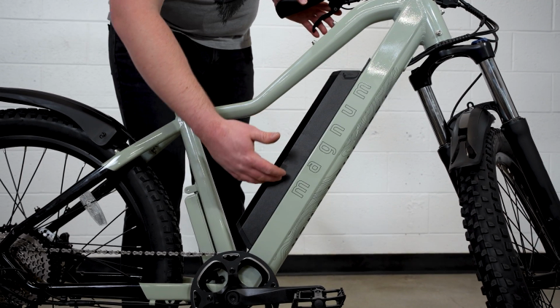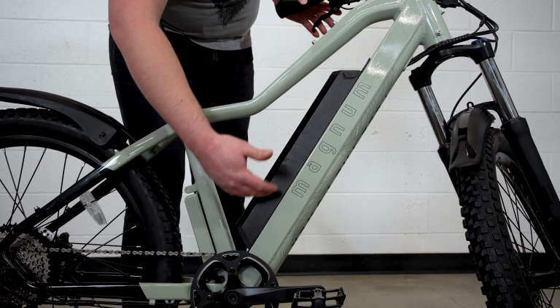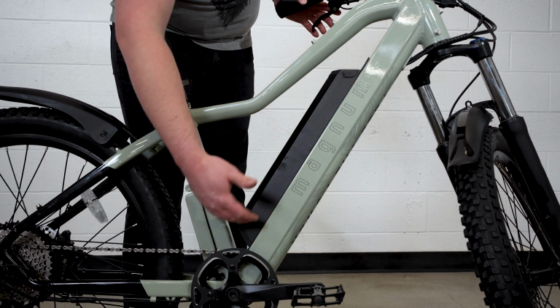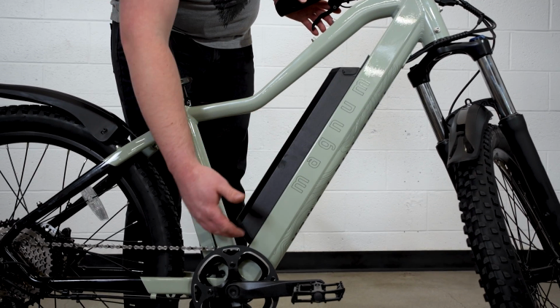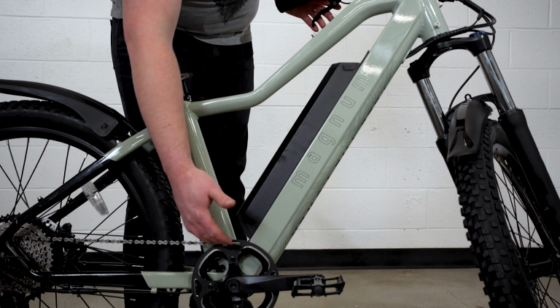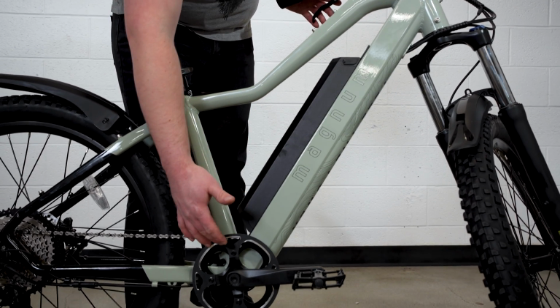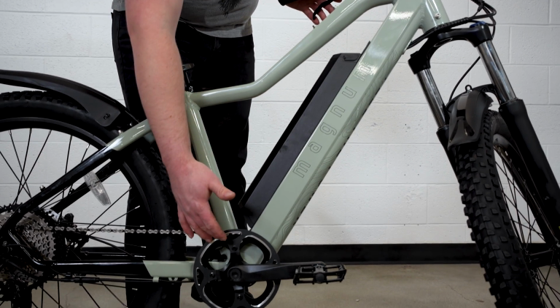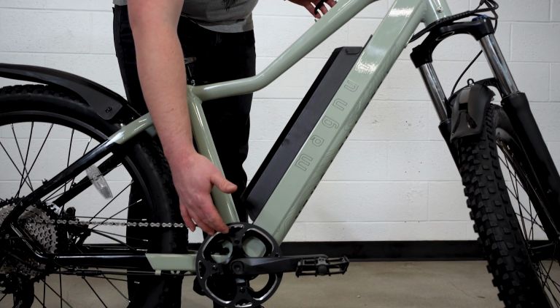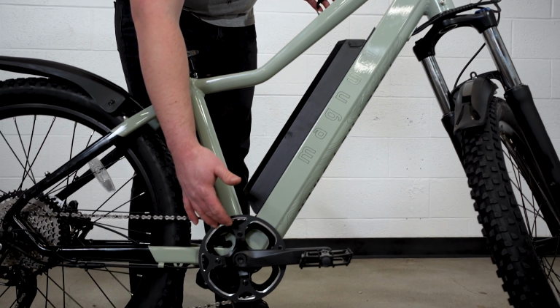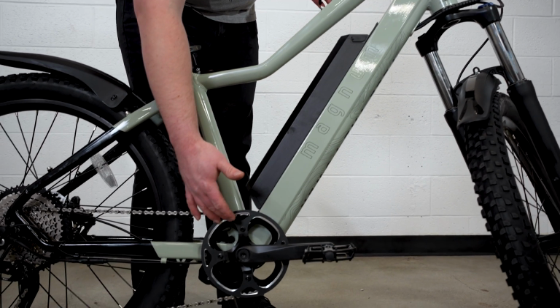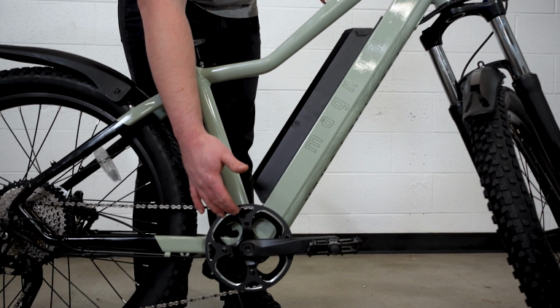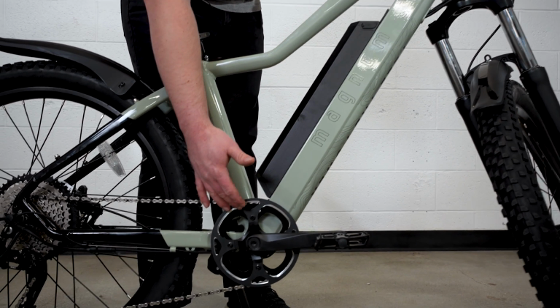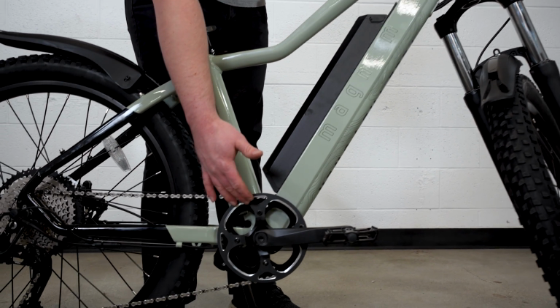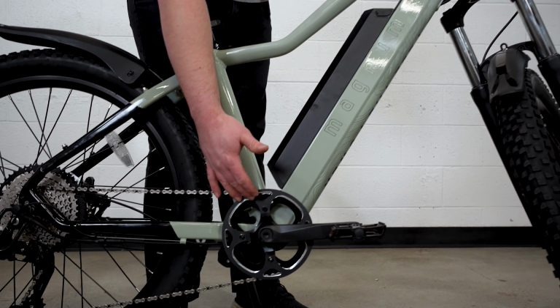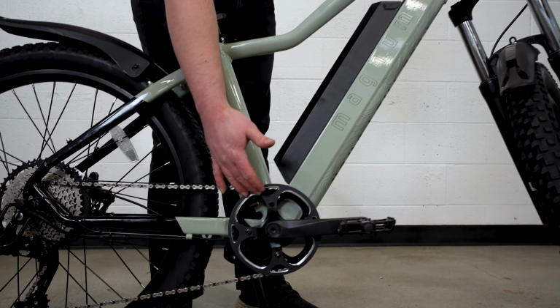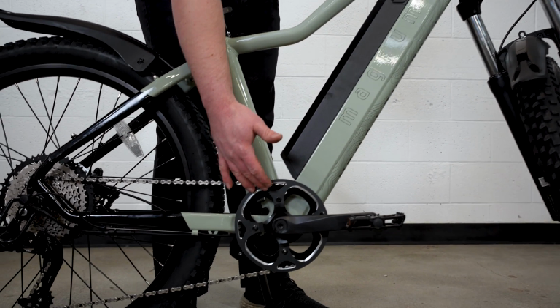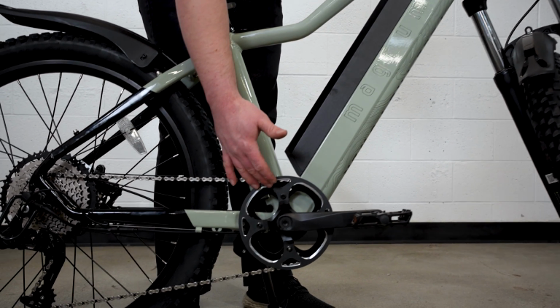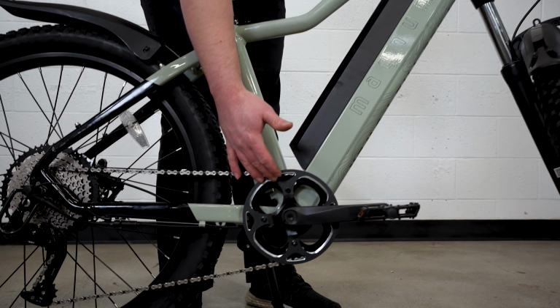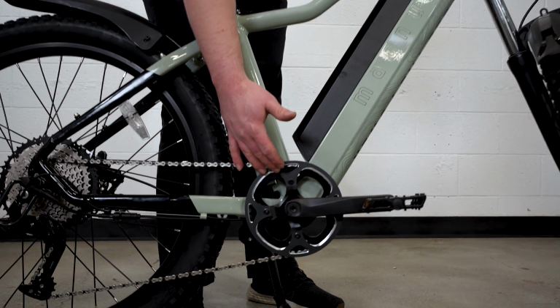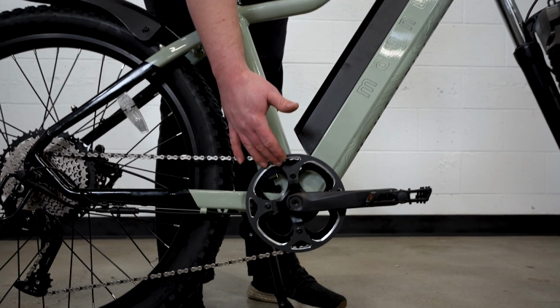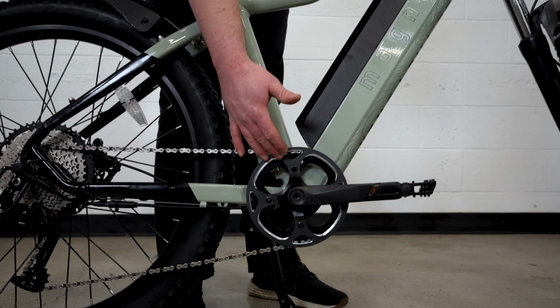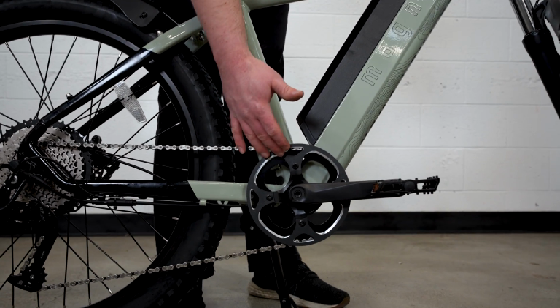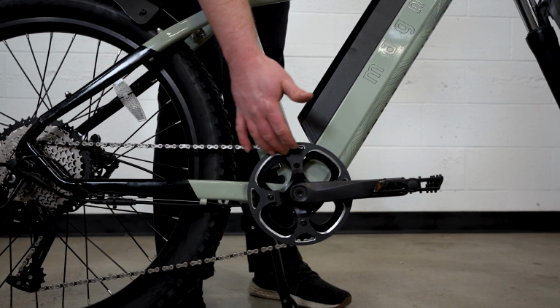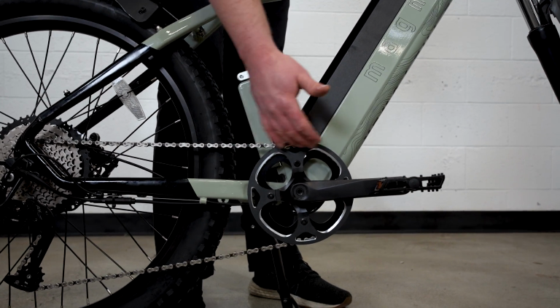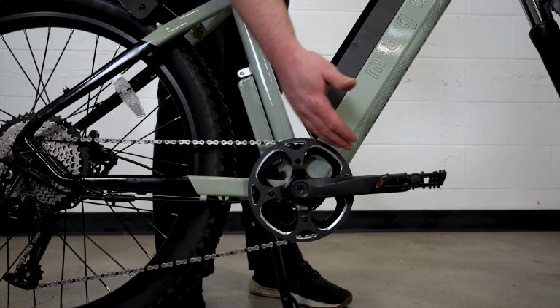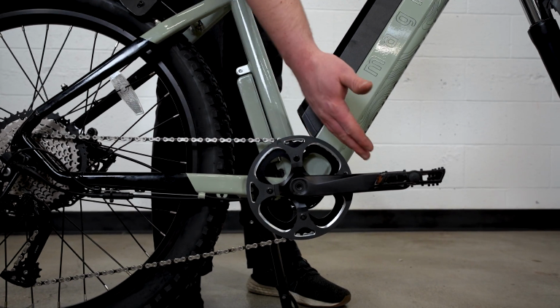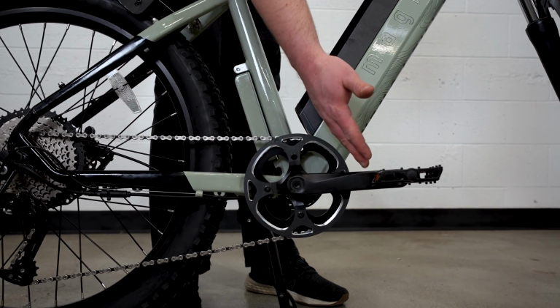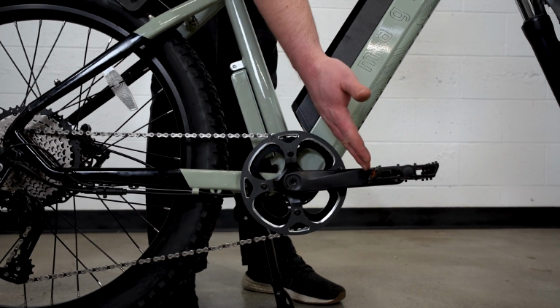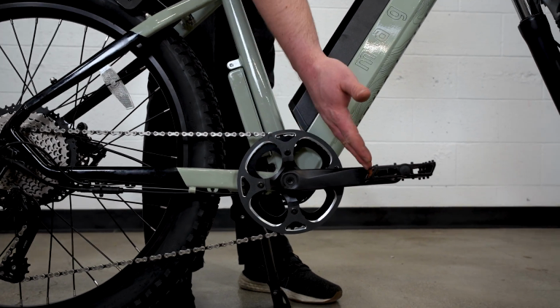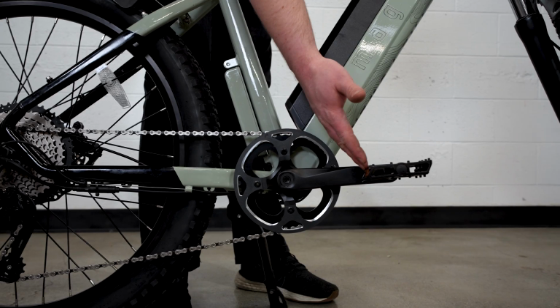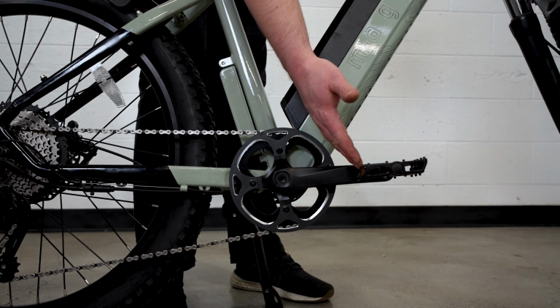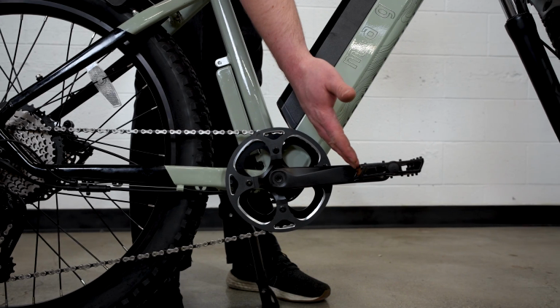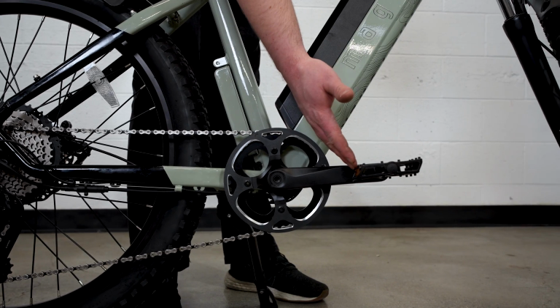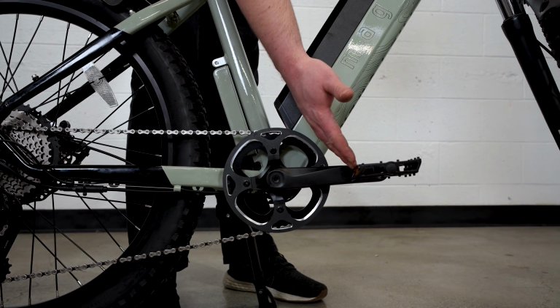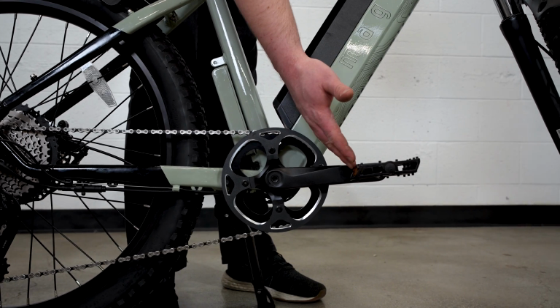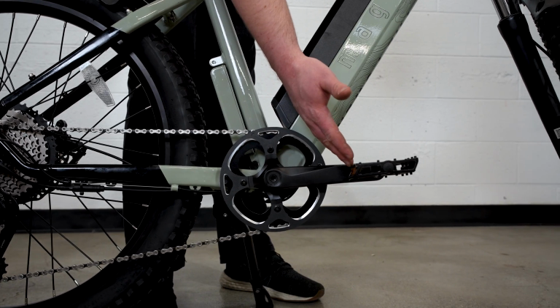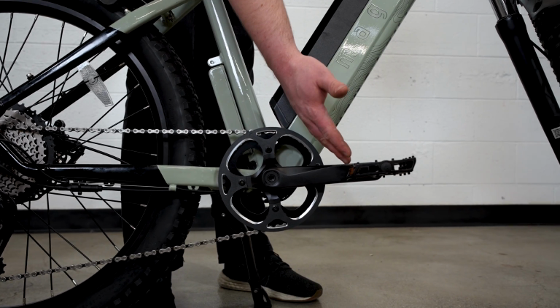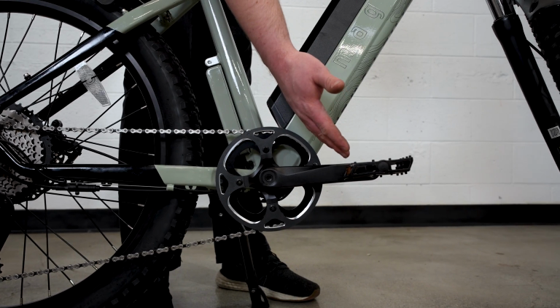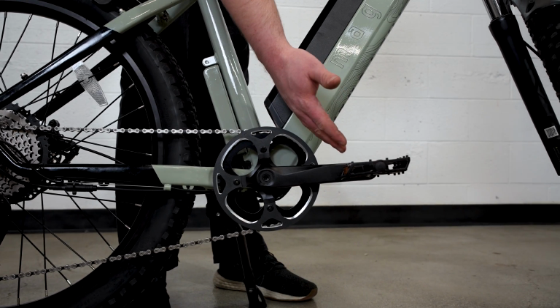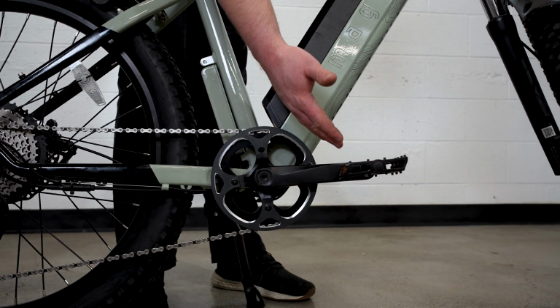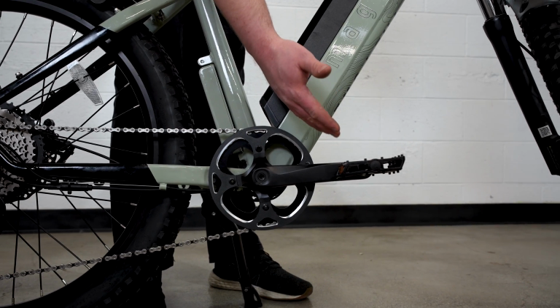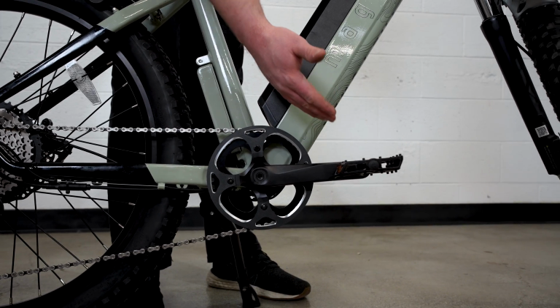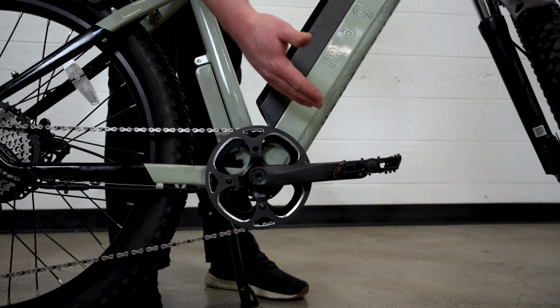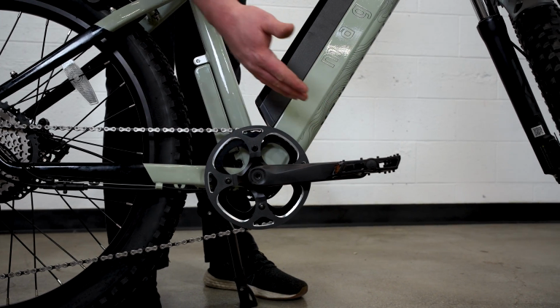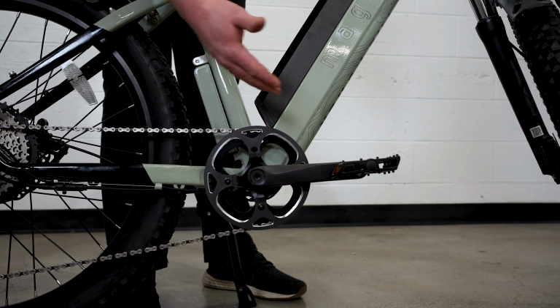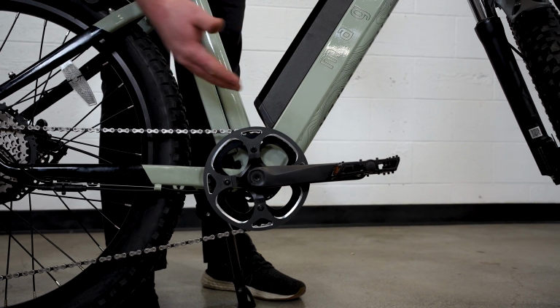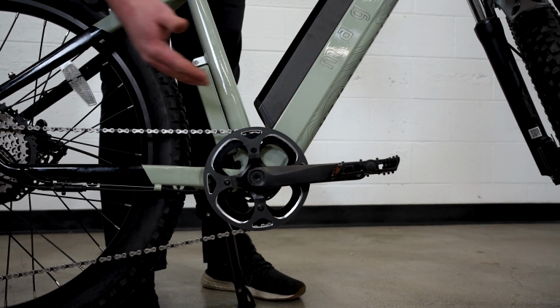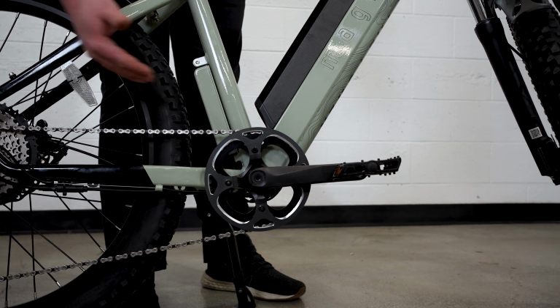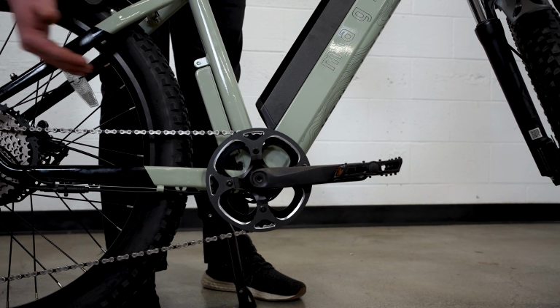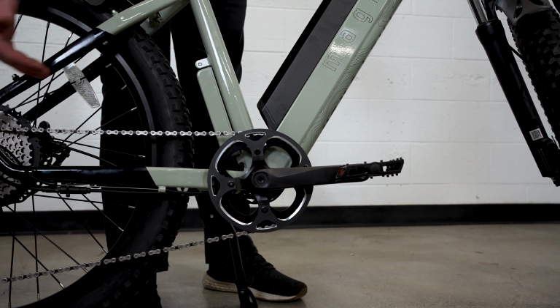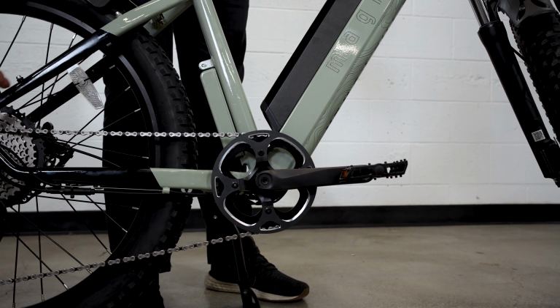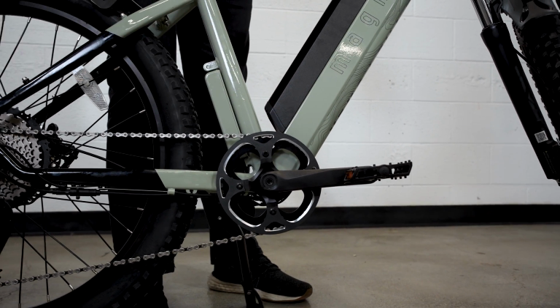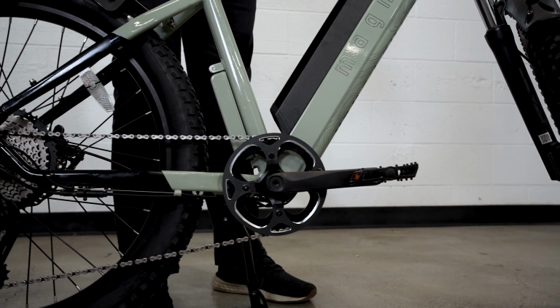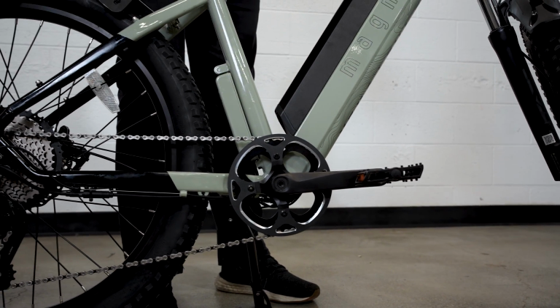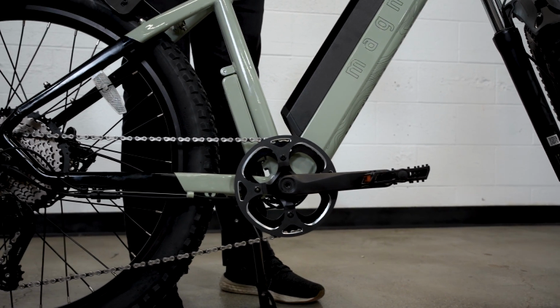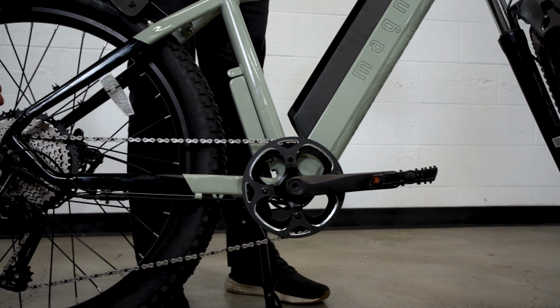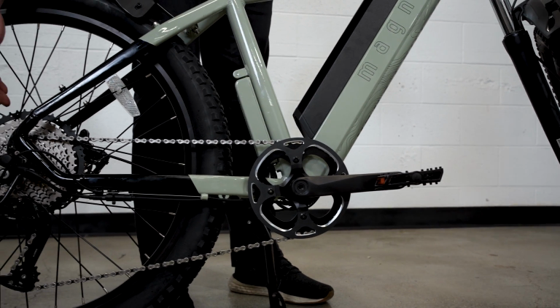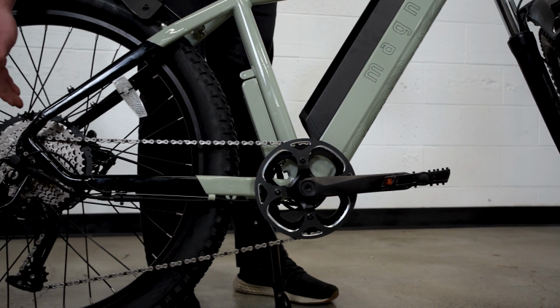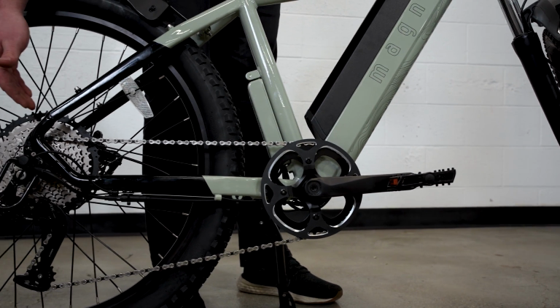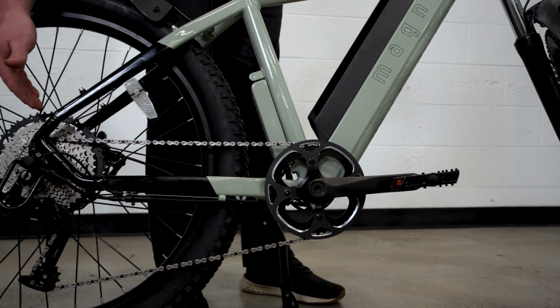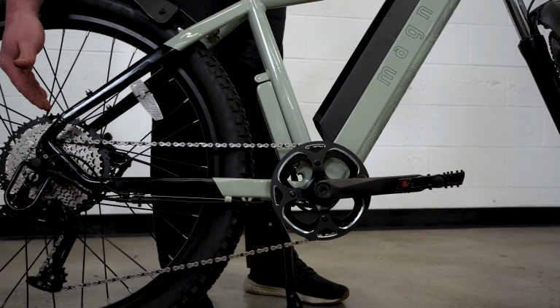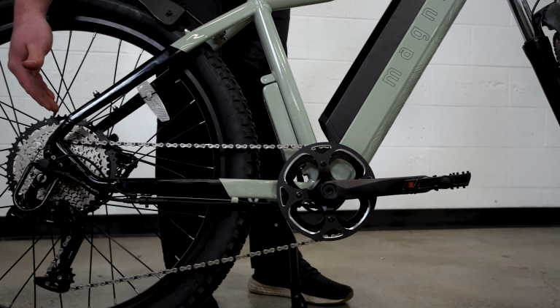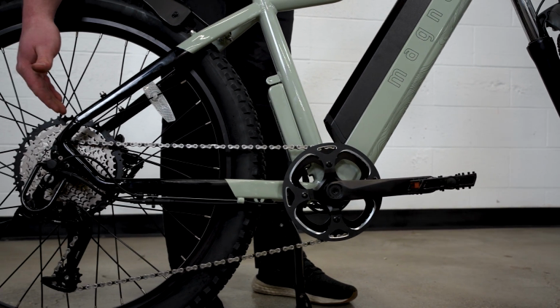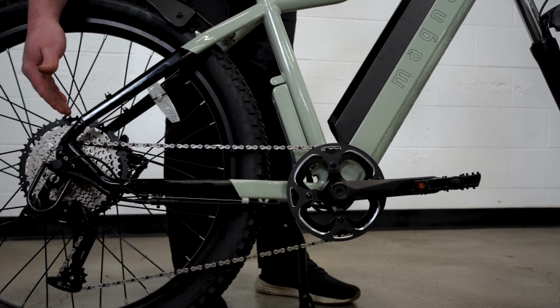Moving down to our single chain retaining chain ring, metal studded pedals are included, and a 1x11 wide range drivetrain.